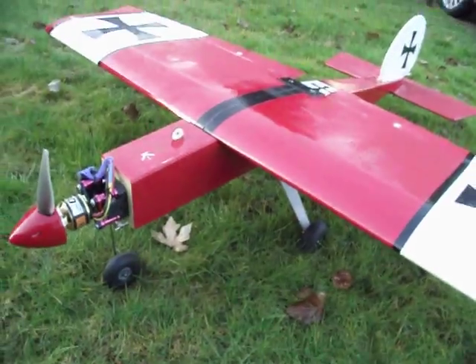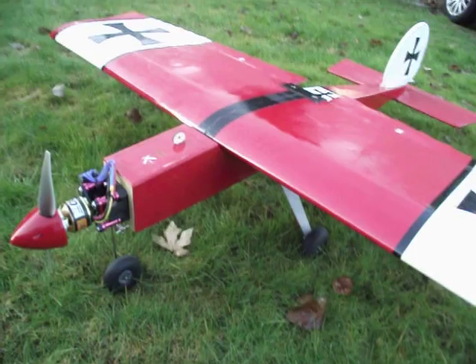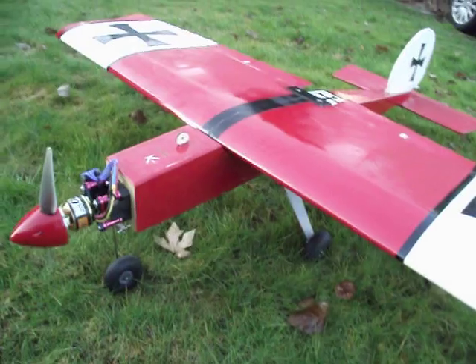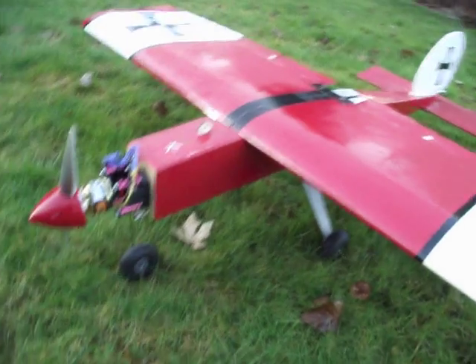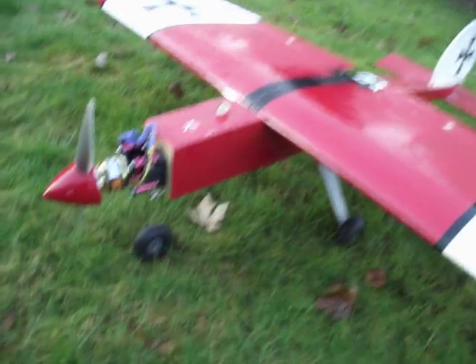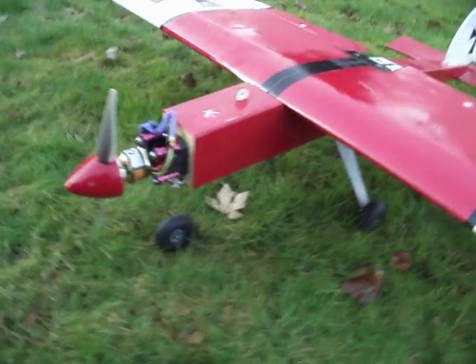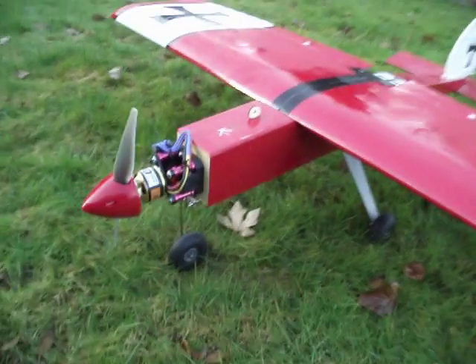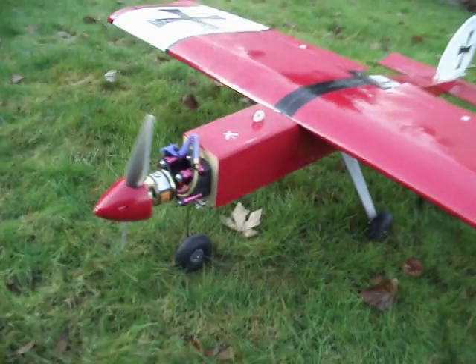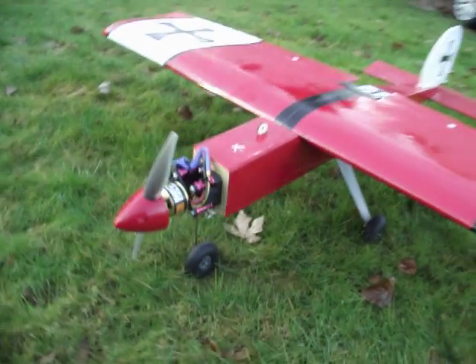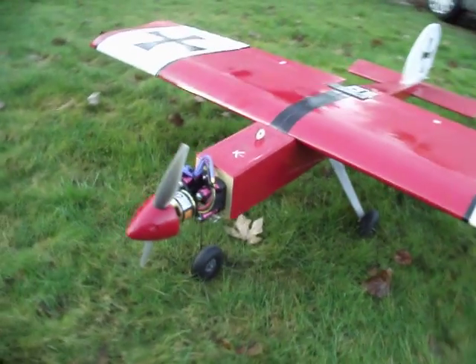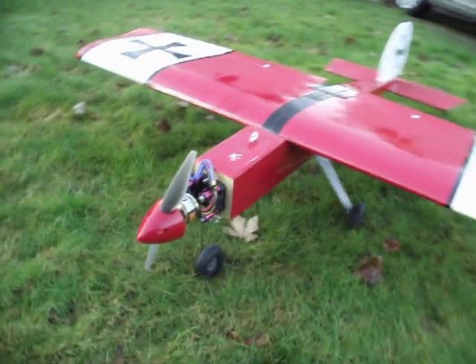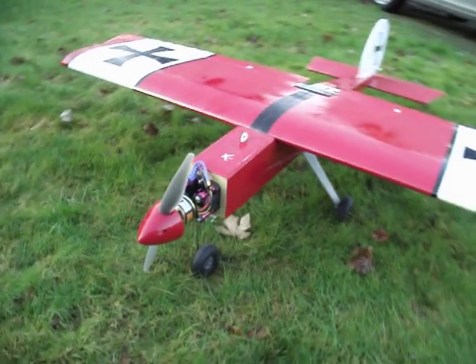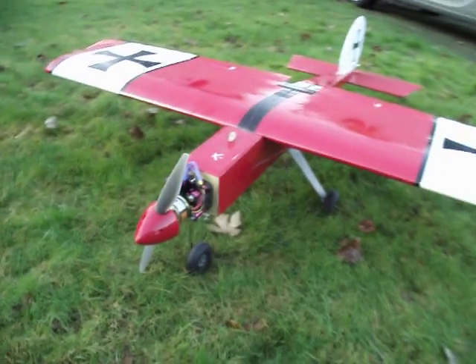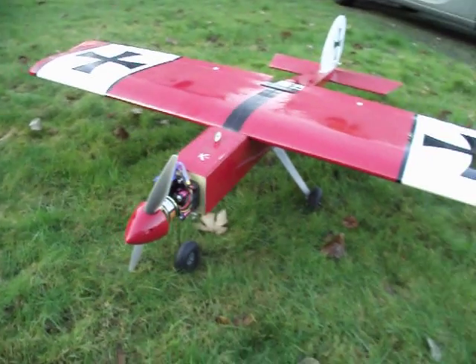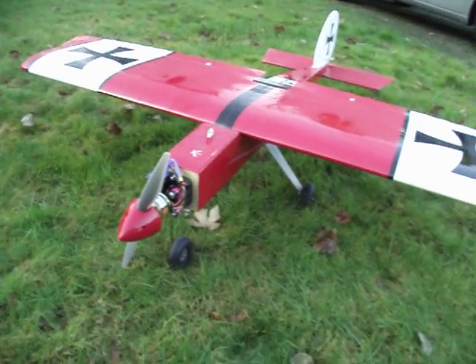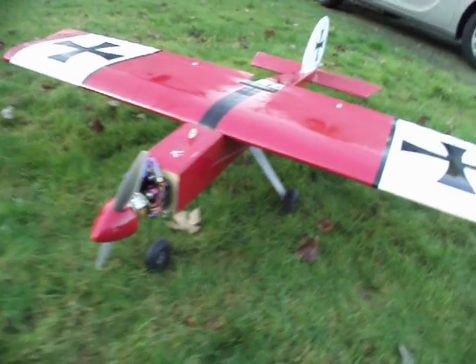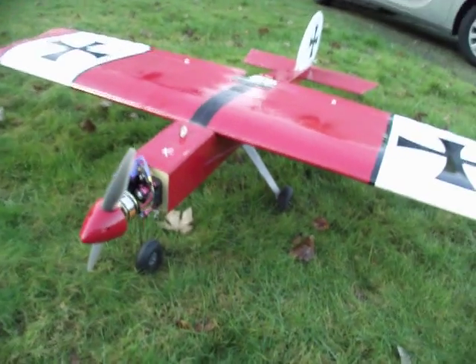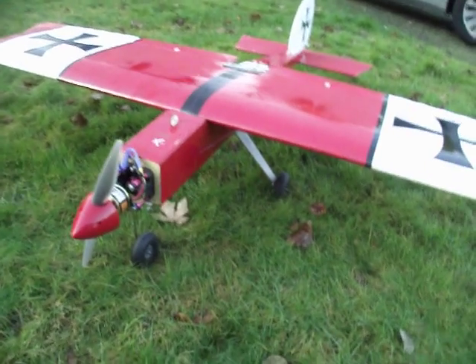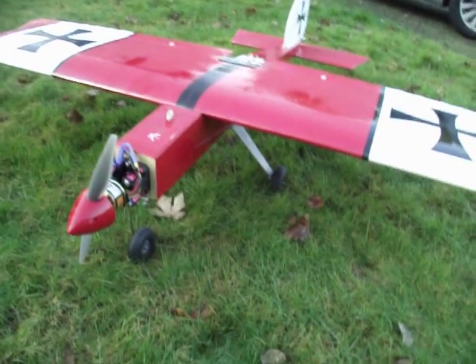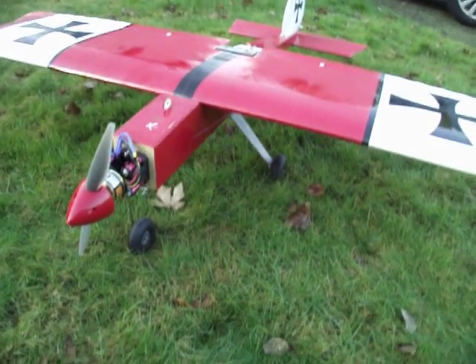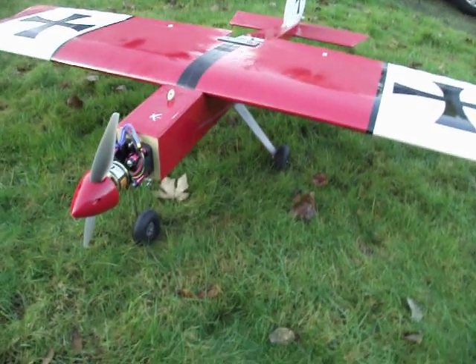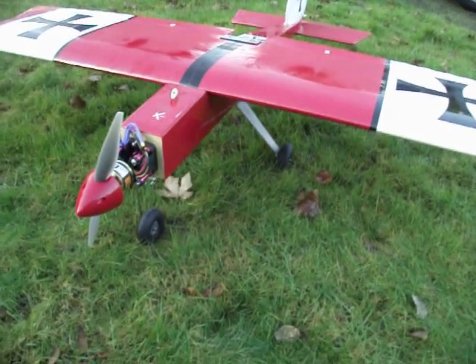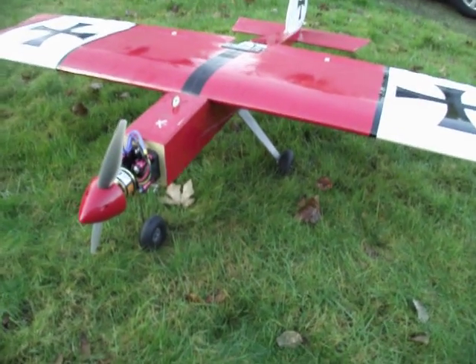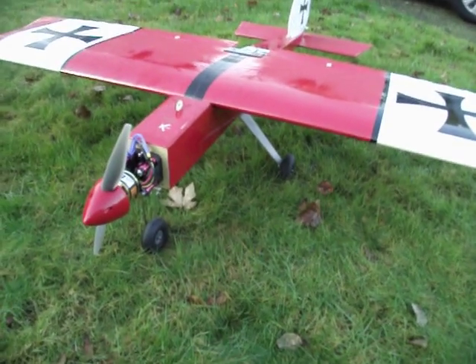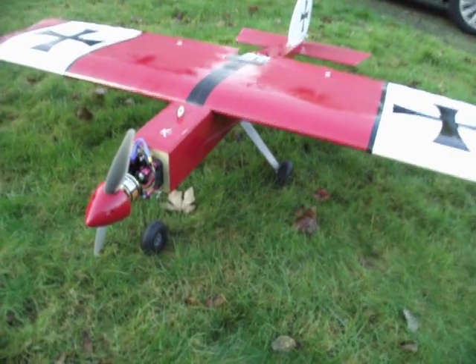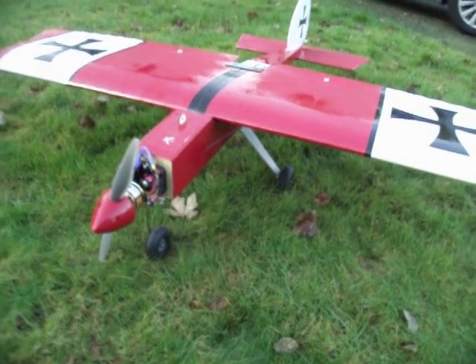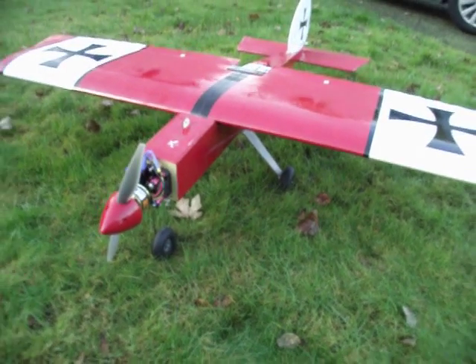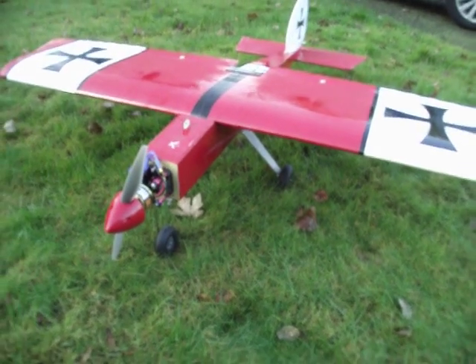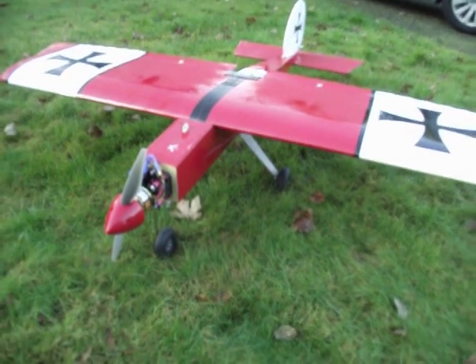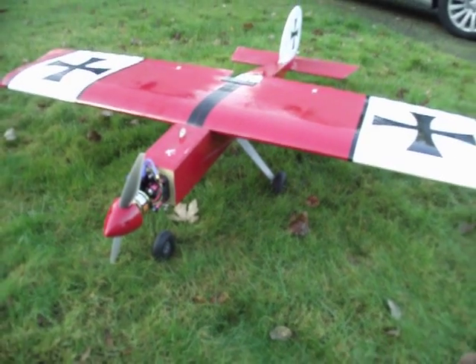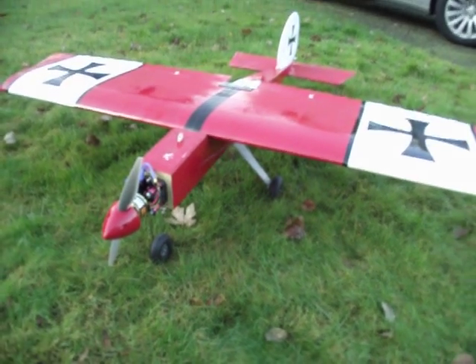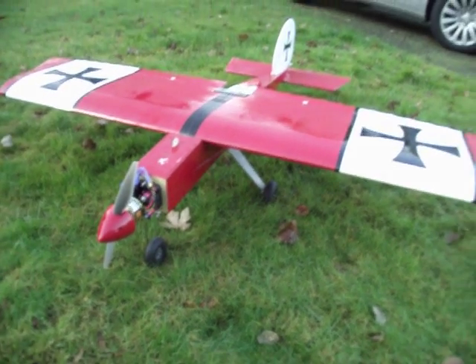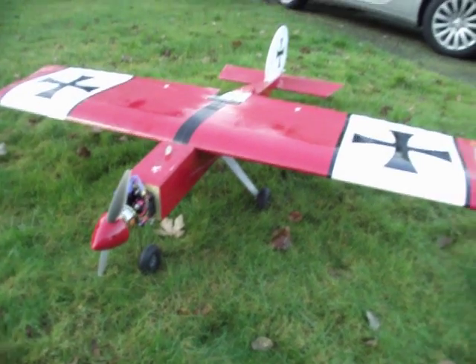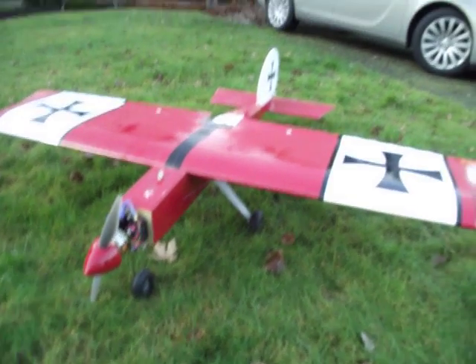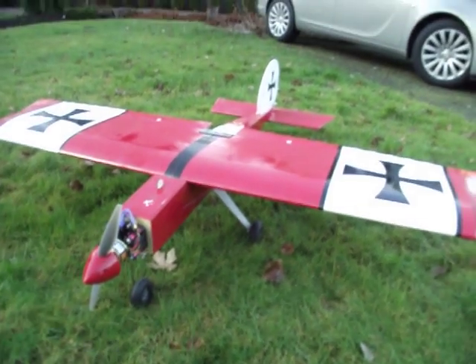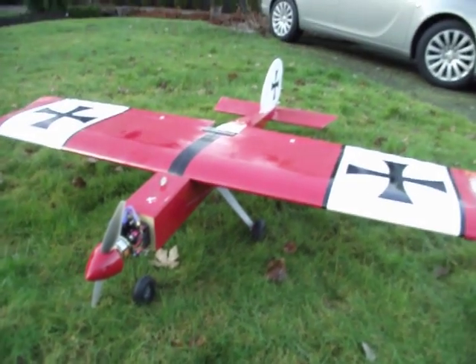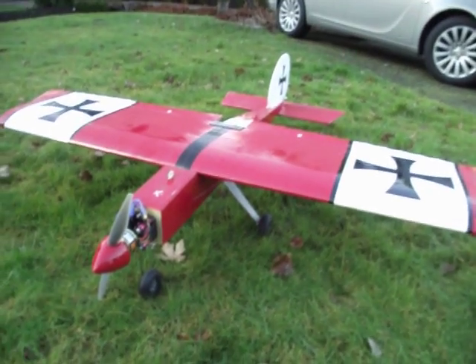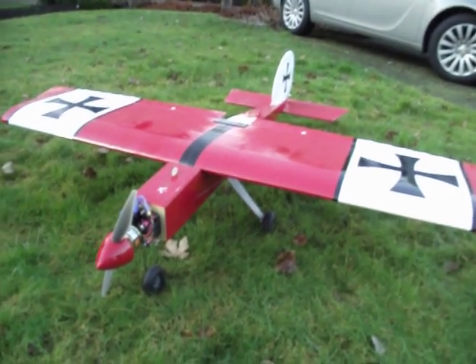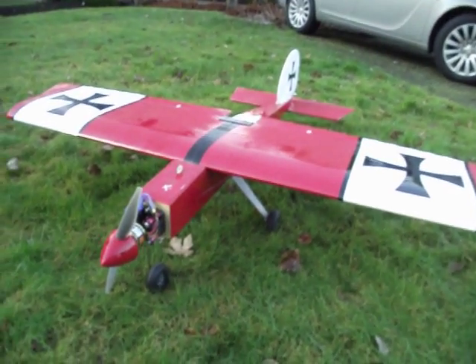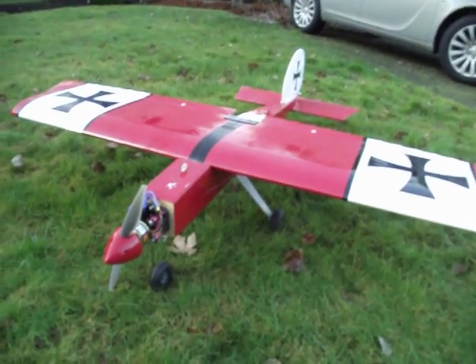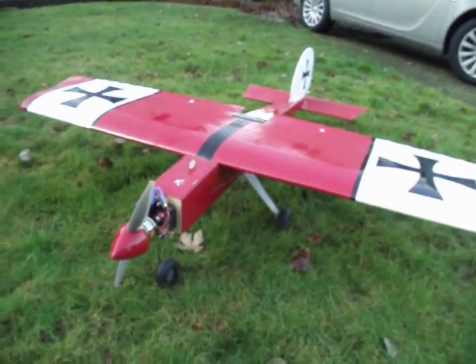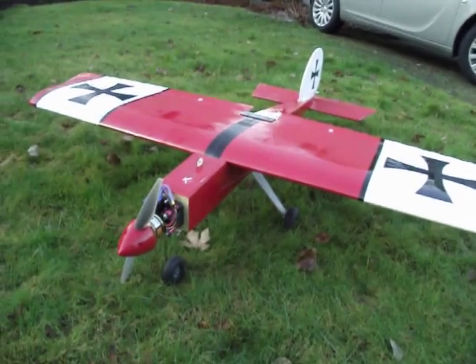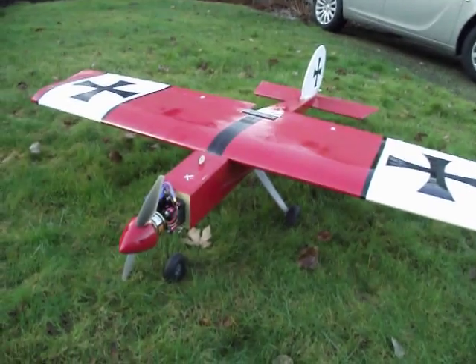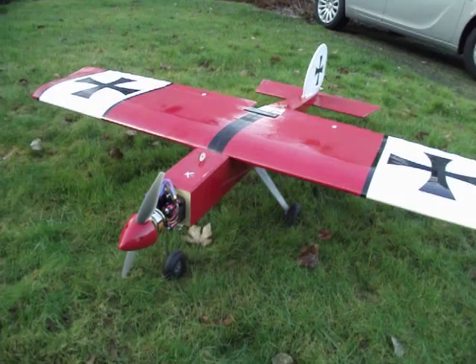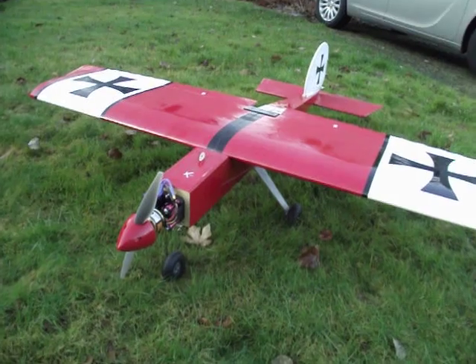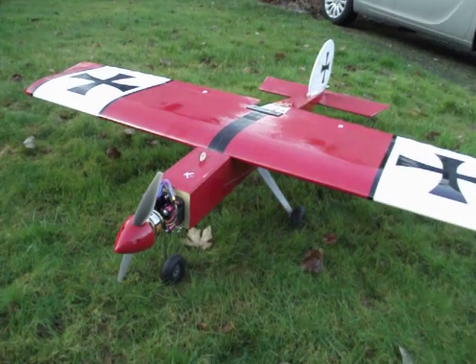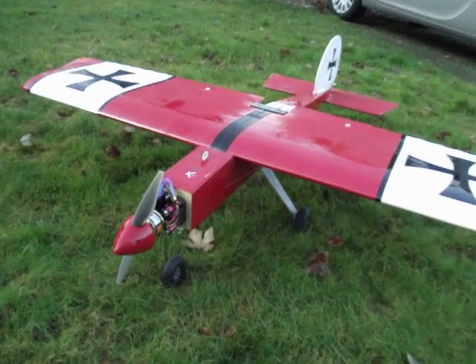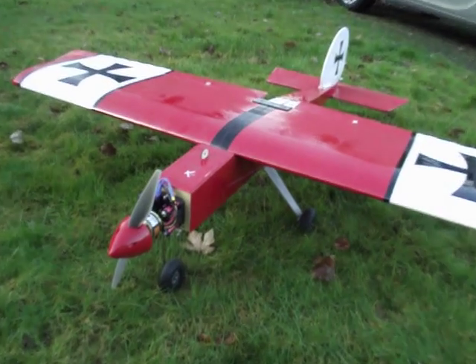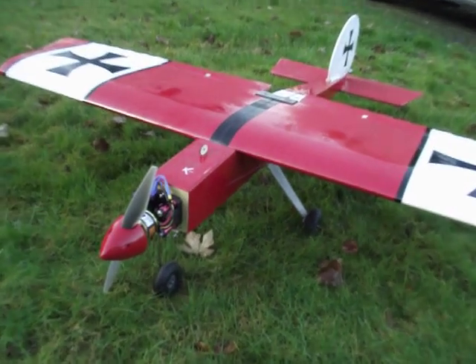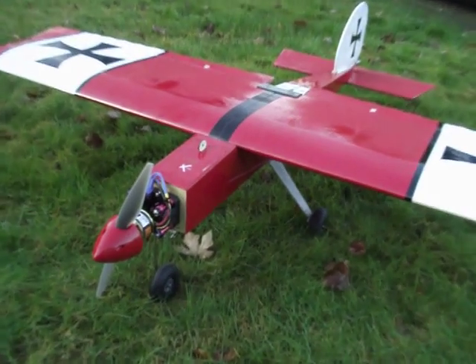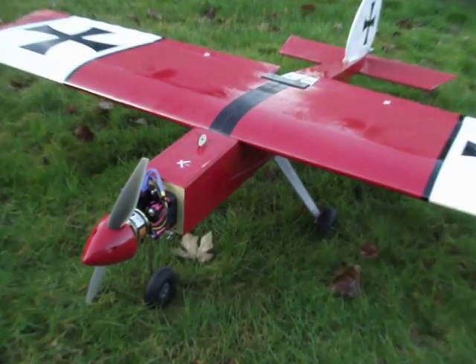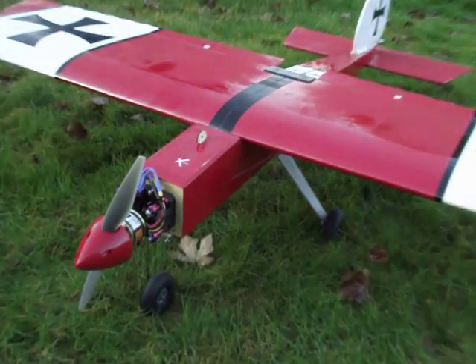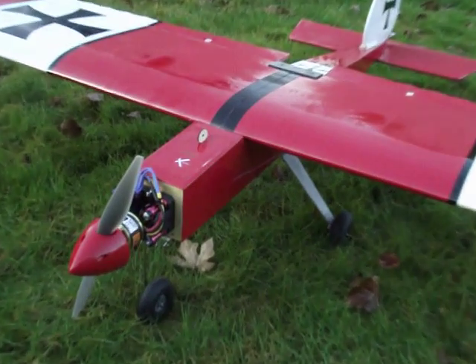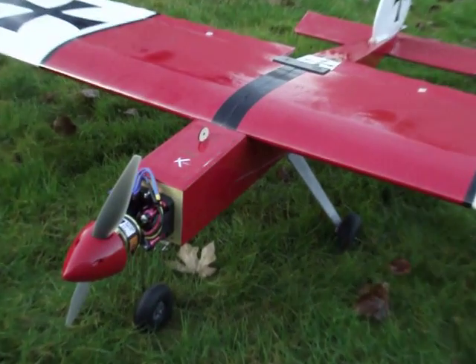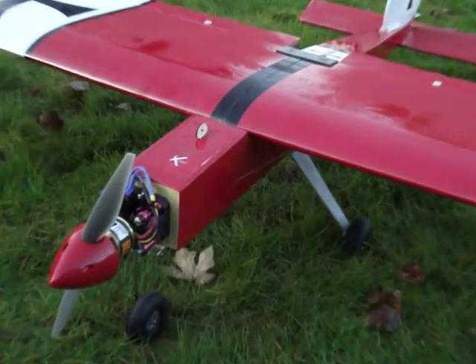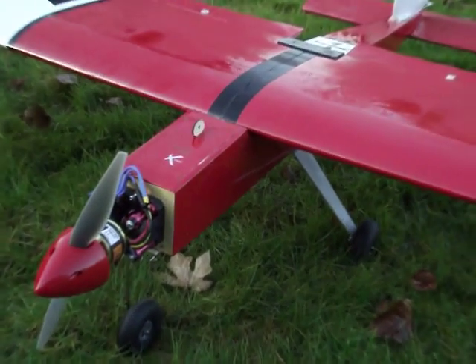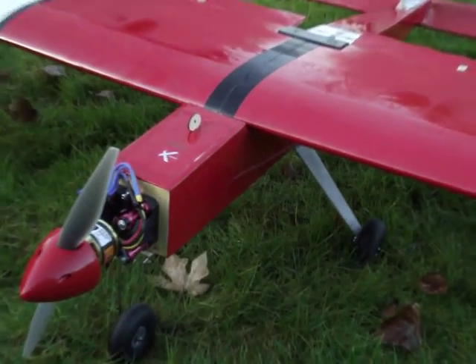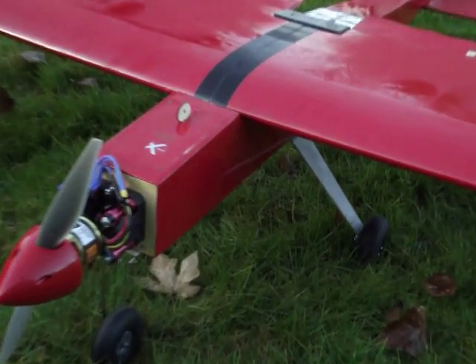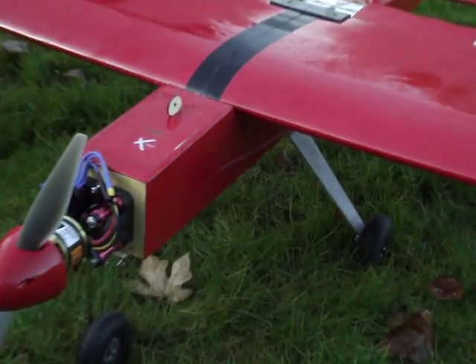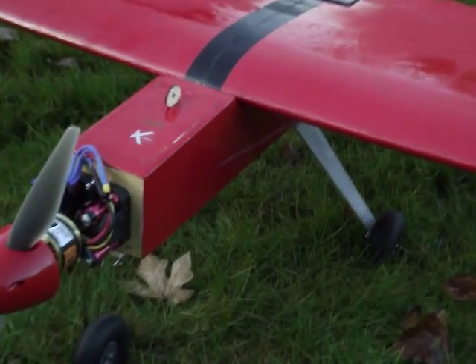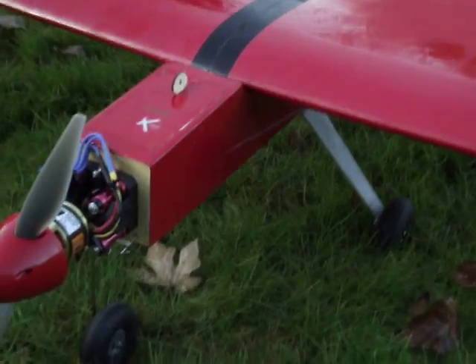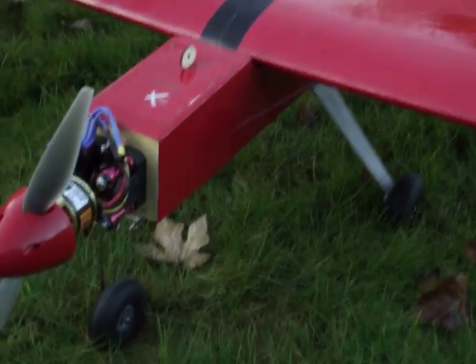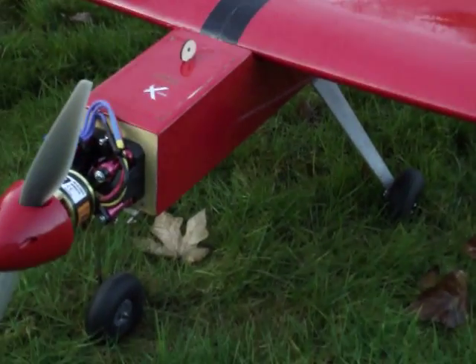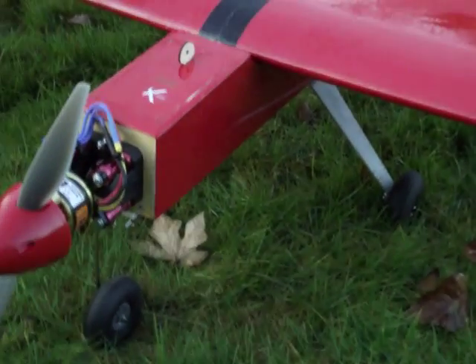Anyway, thanks for watching. I am looking forward to getting this thing in the air. Thanks.